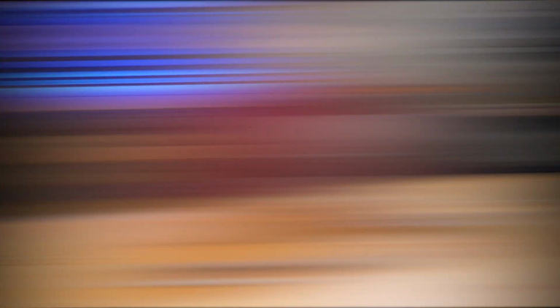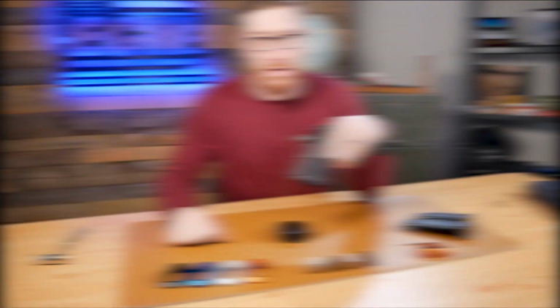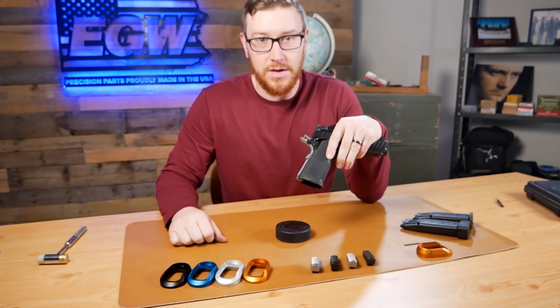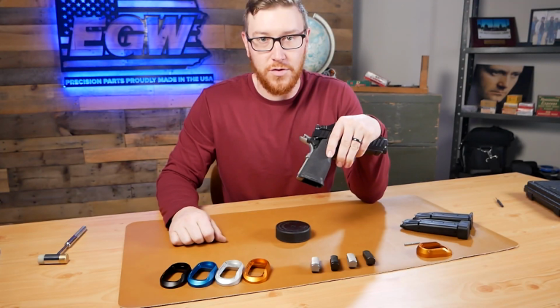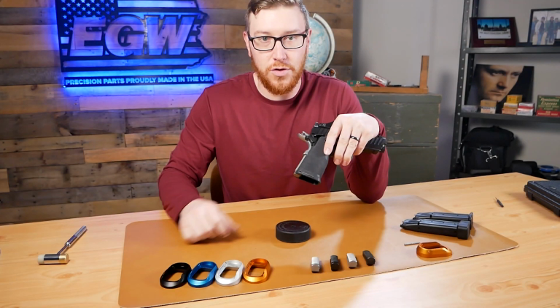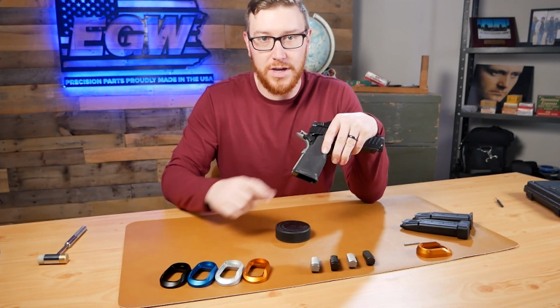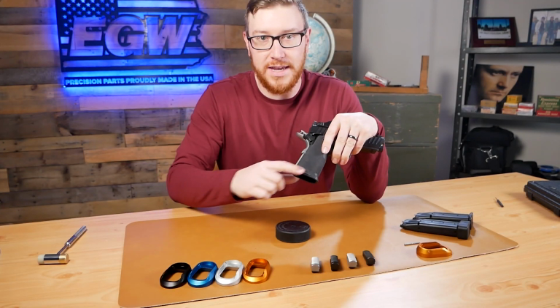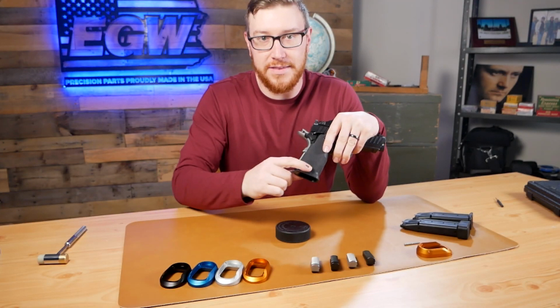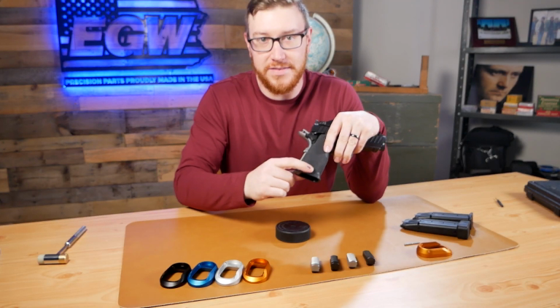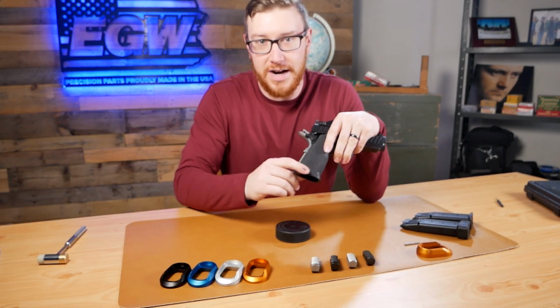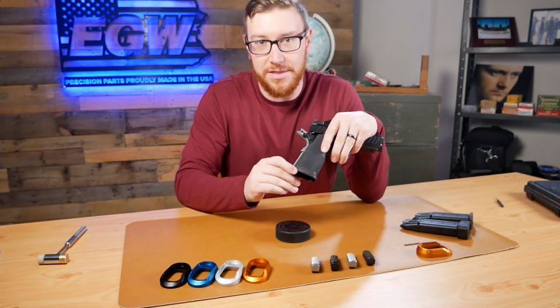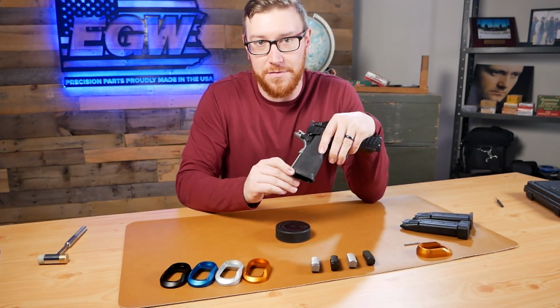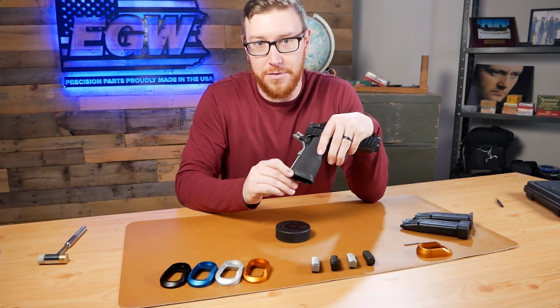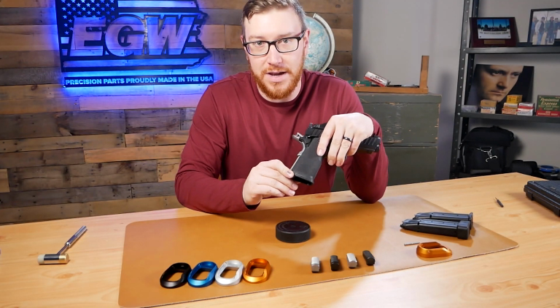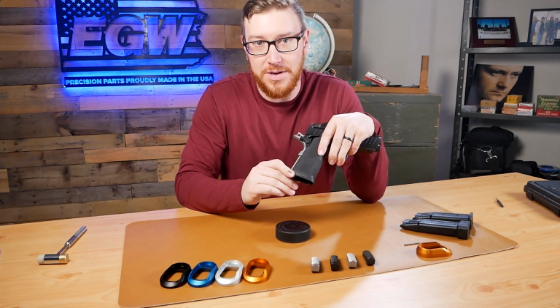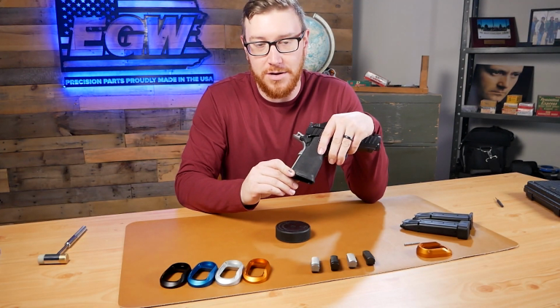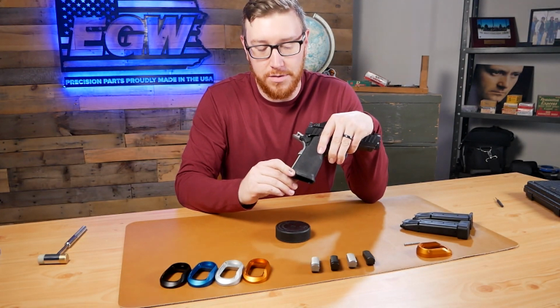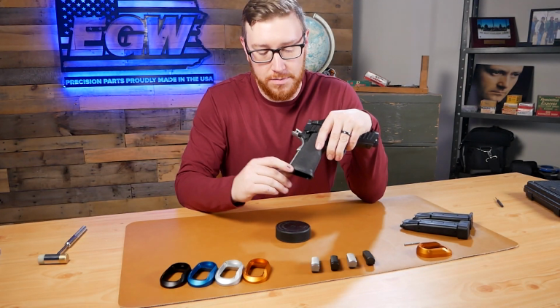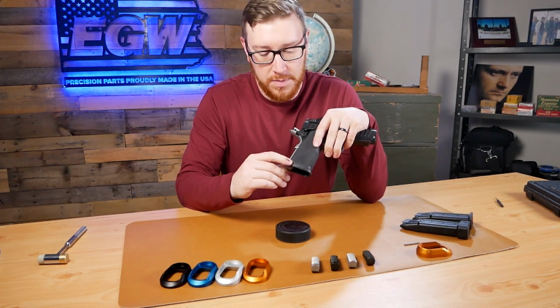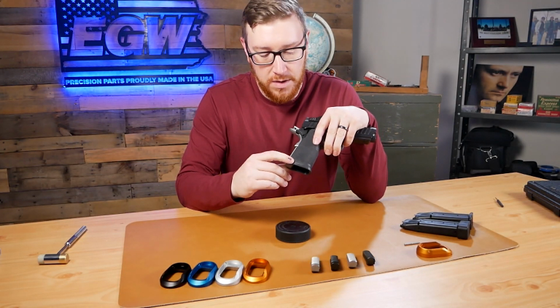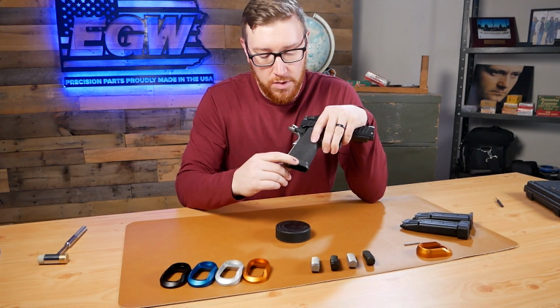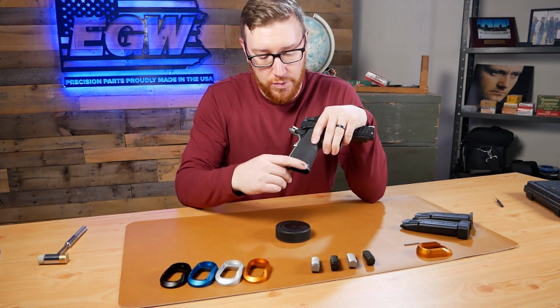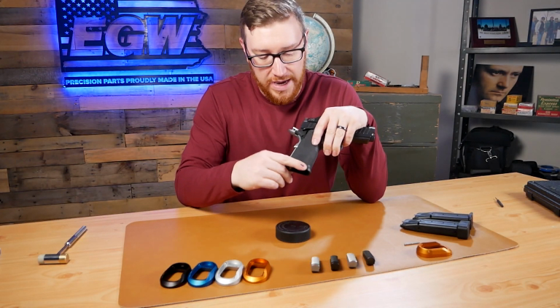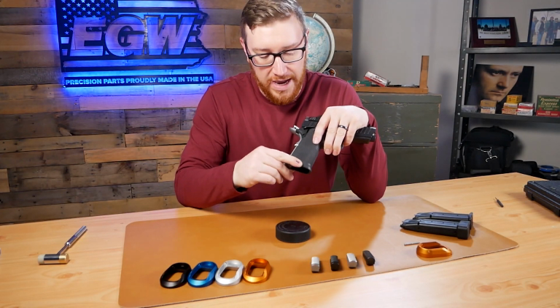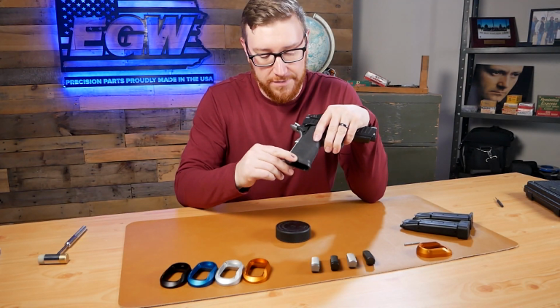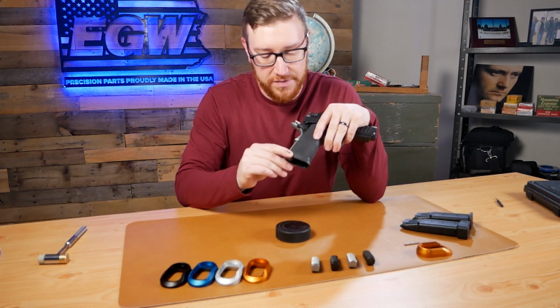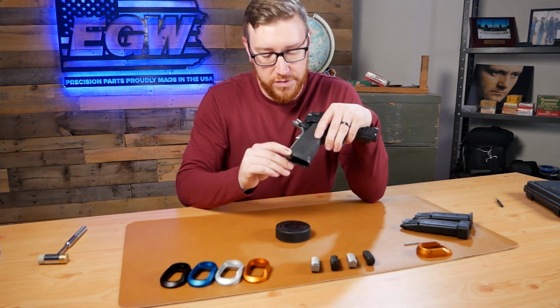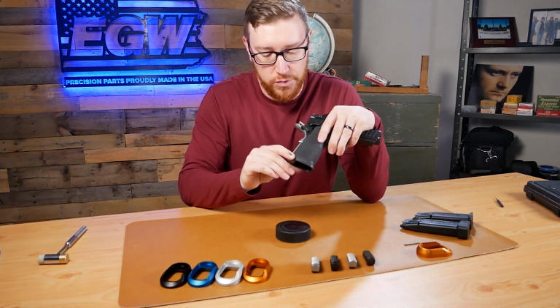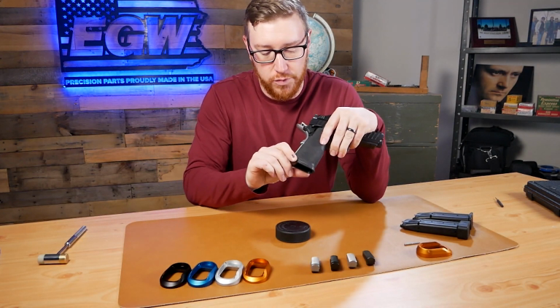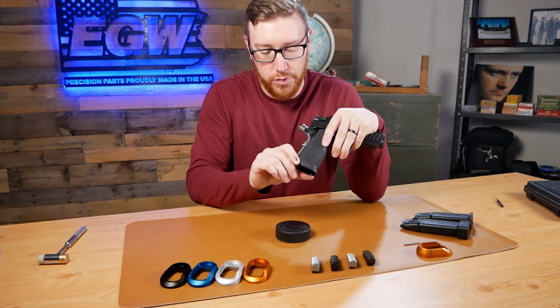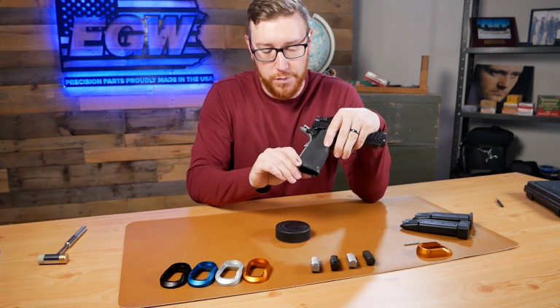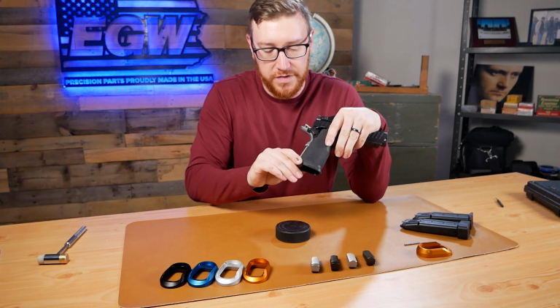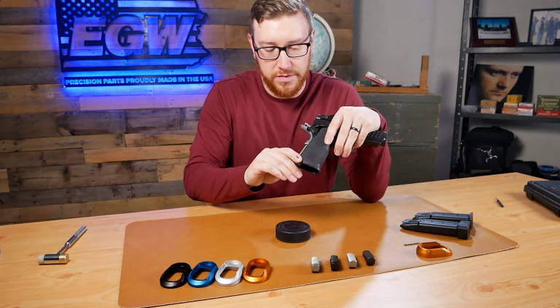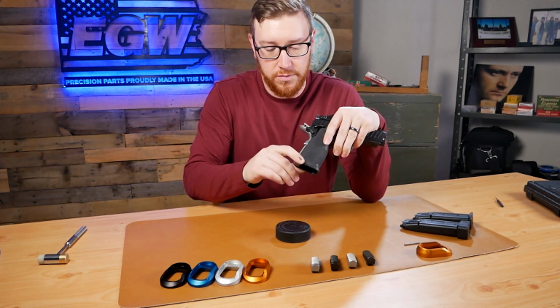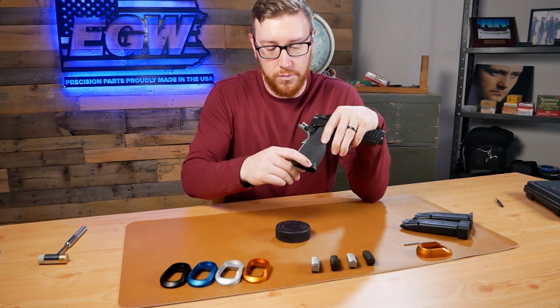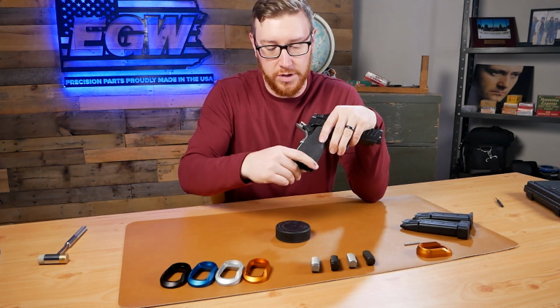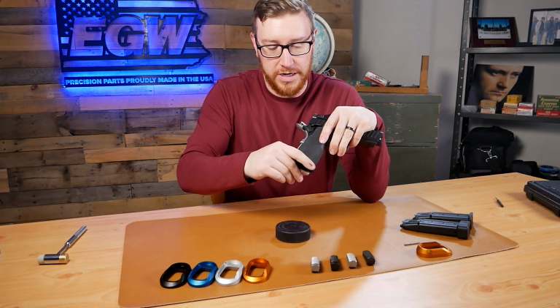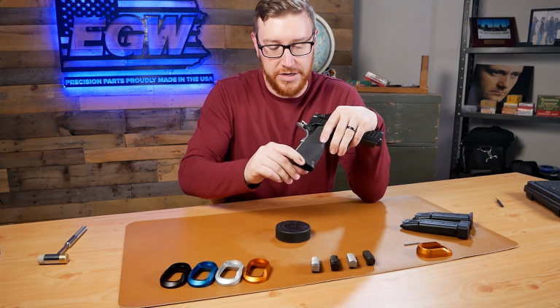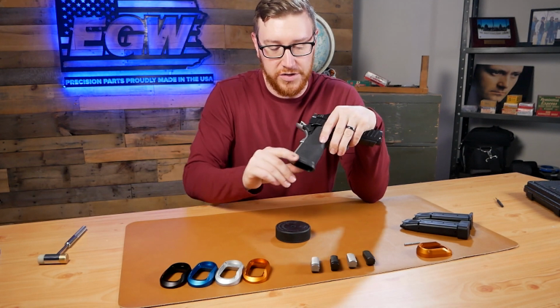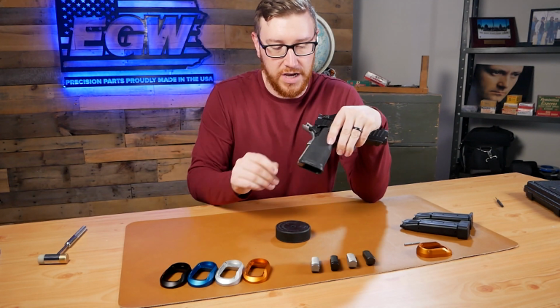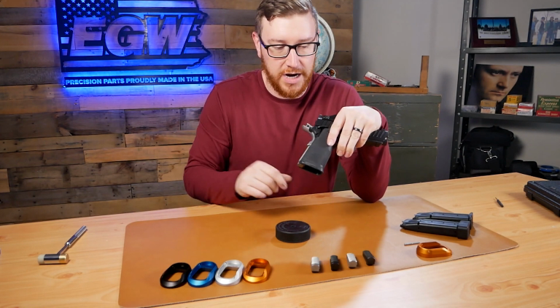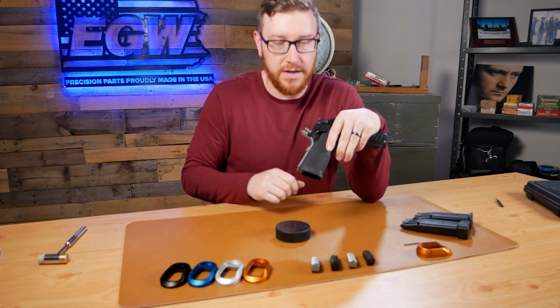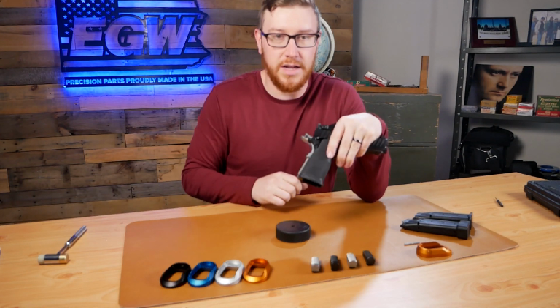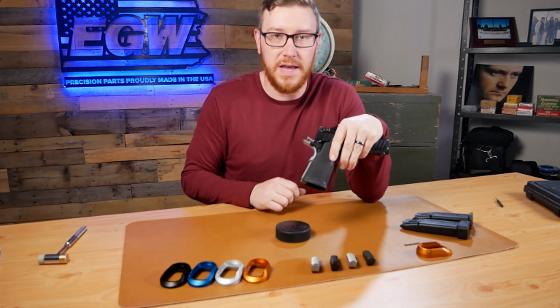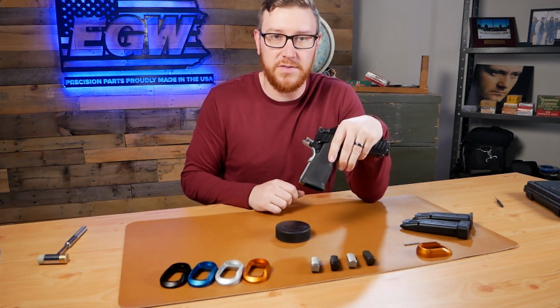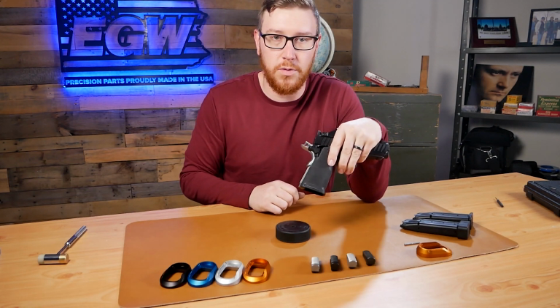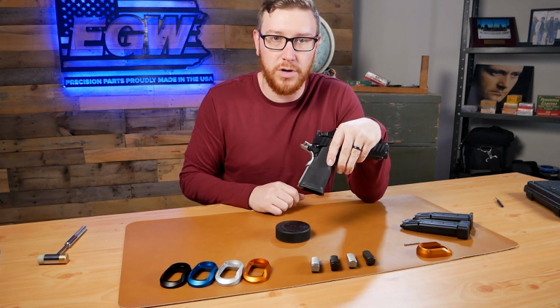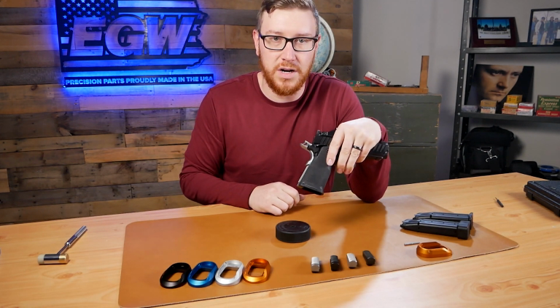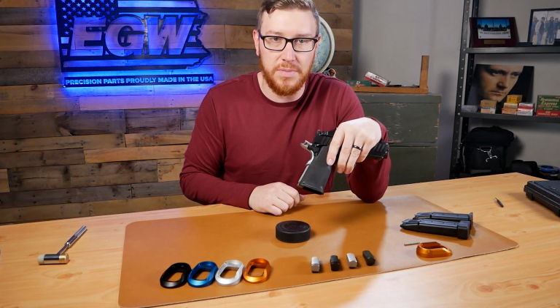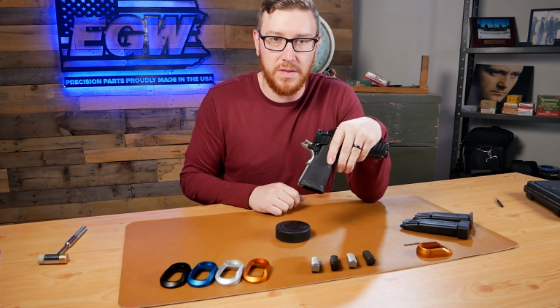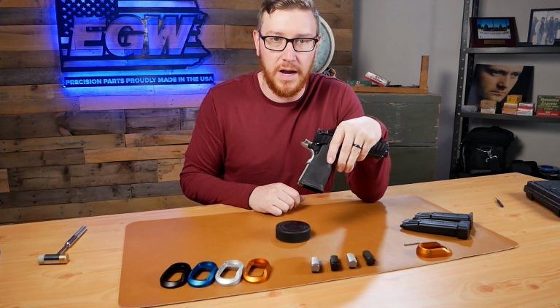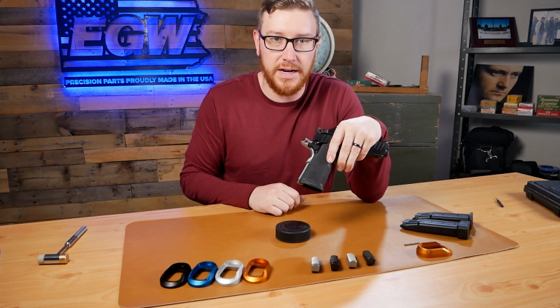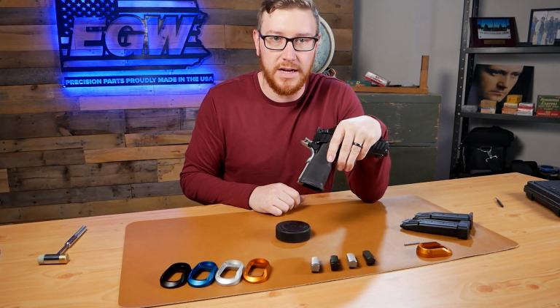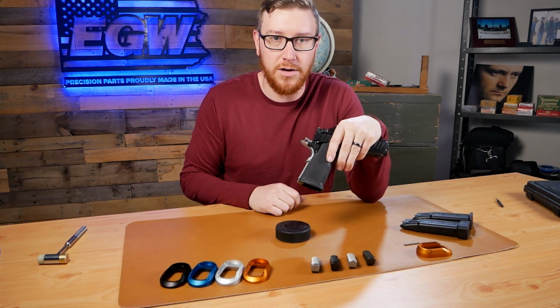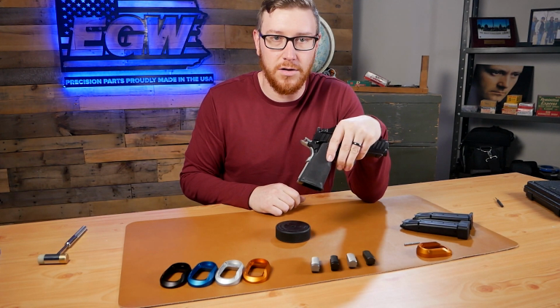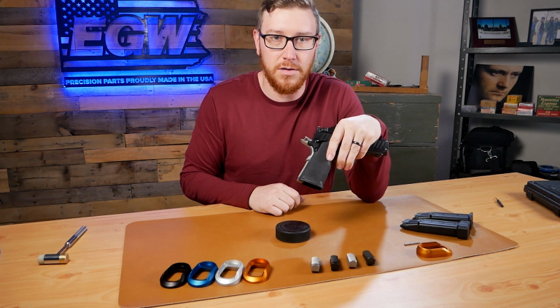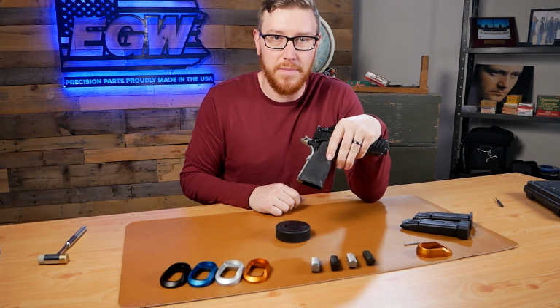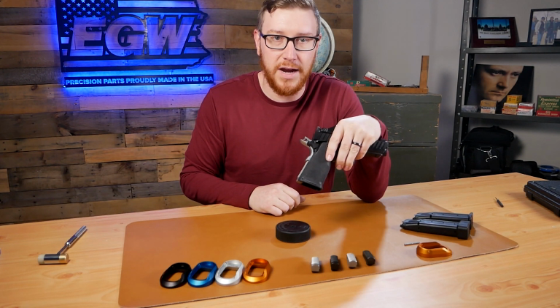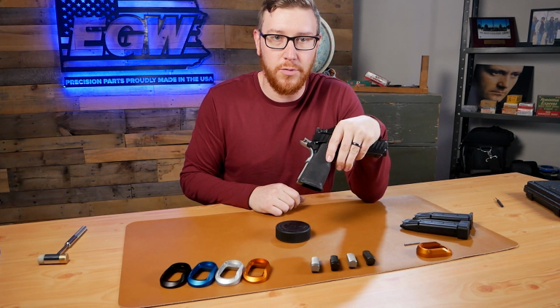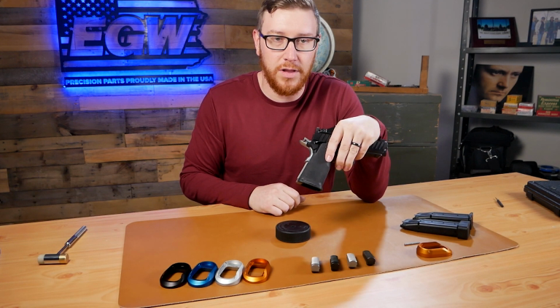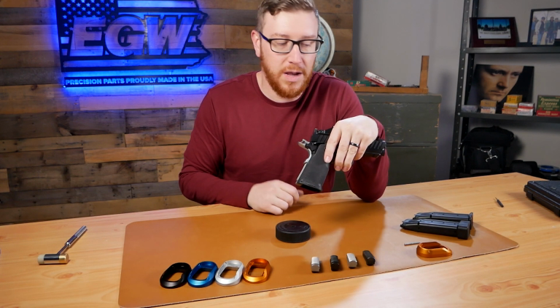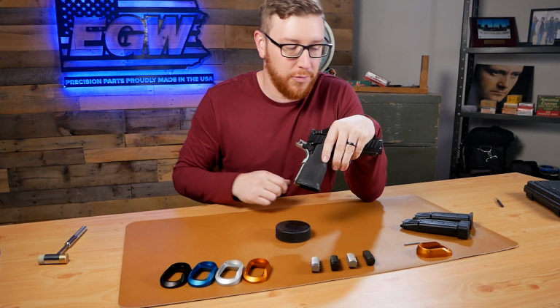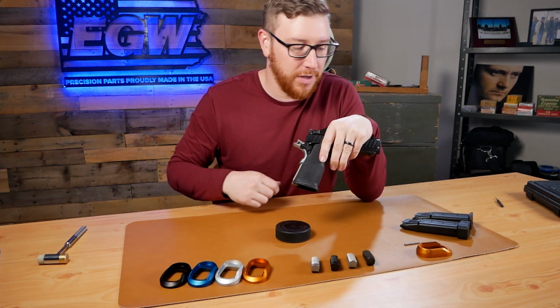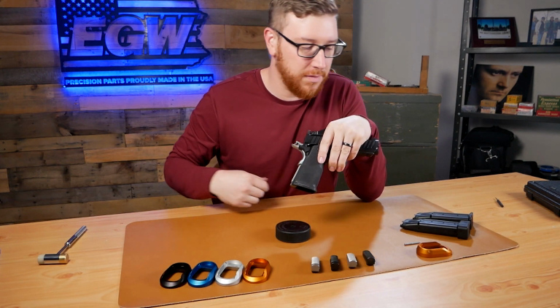If you're looking at the side of the frame here, we have two grooves, one on each side, and that's what we're going to be lining our magwell up with.